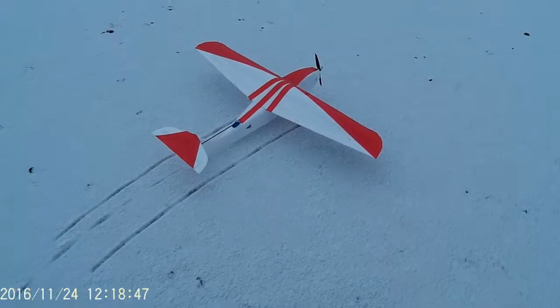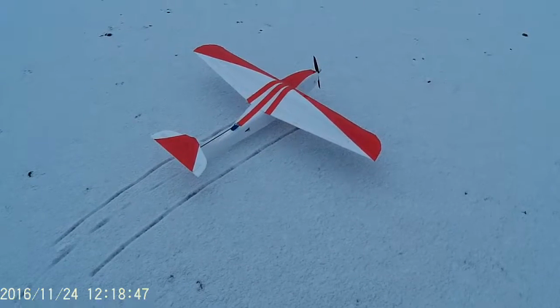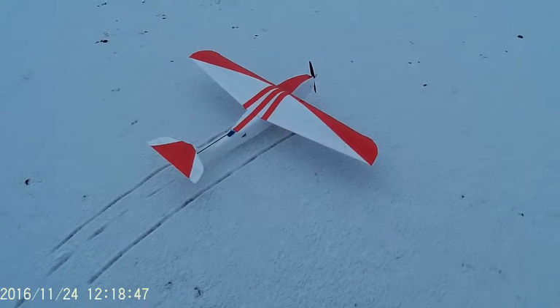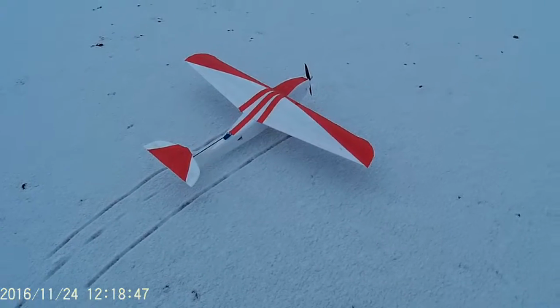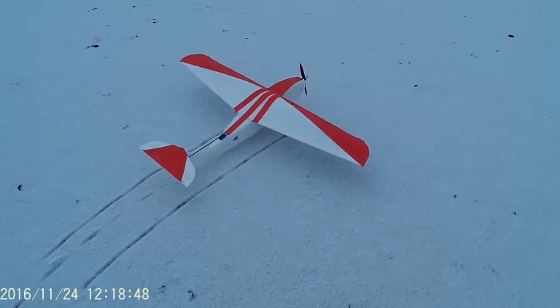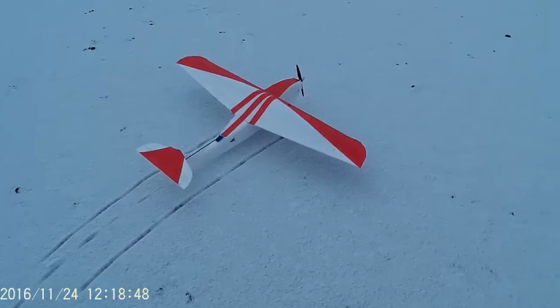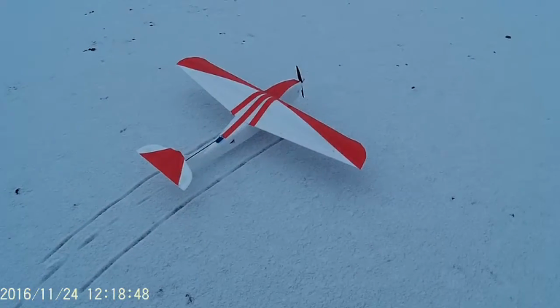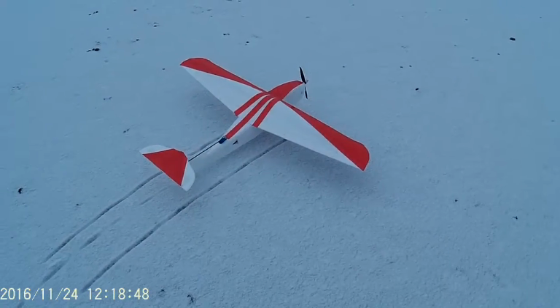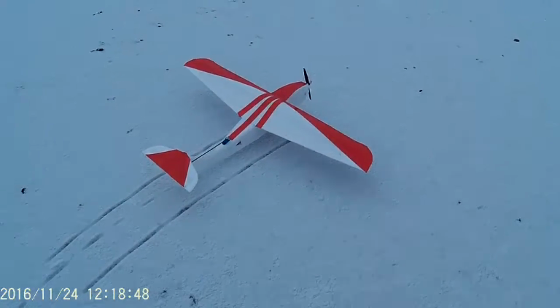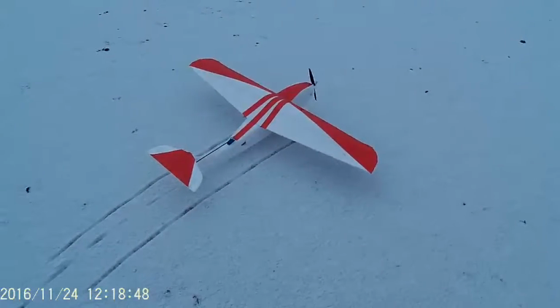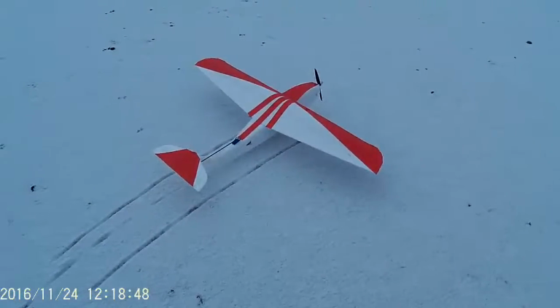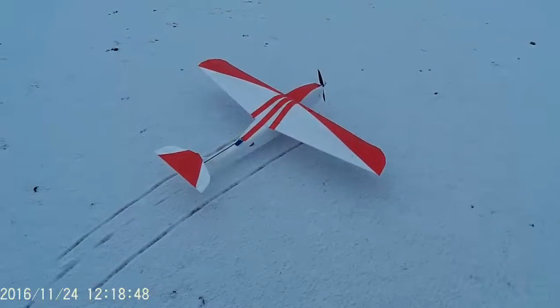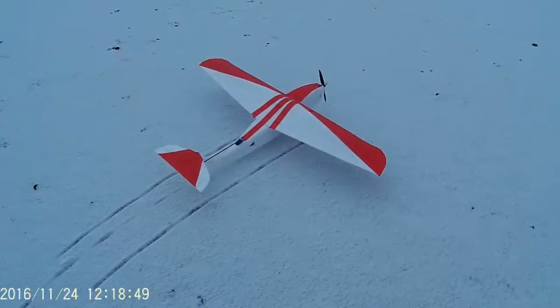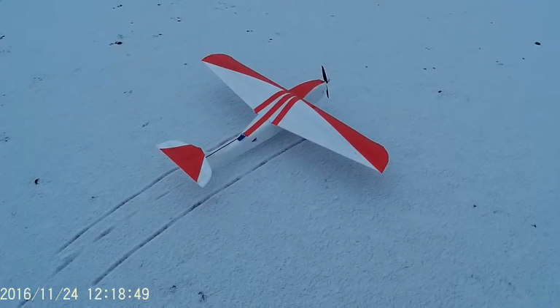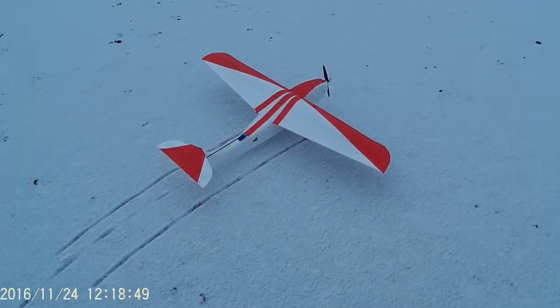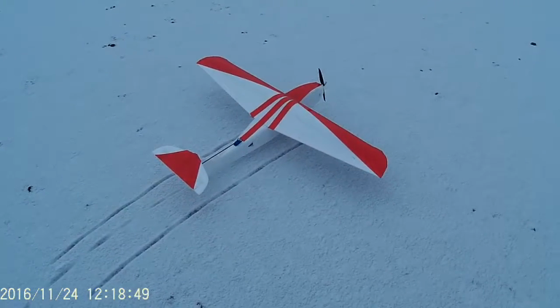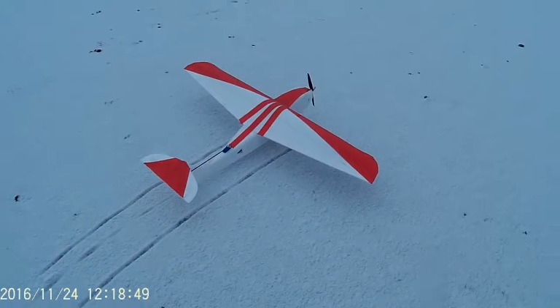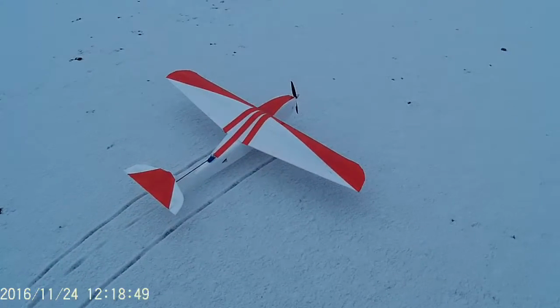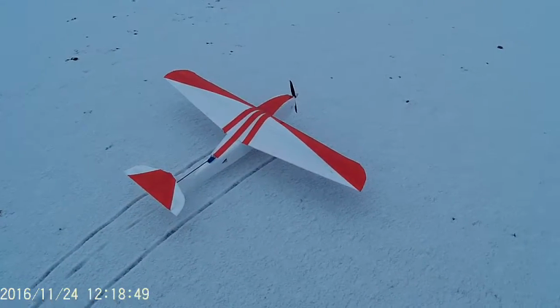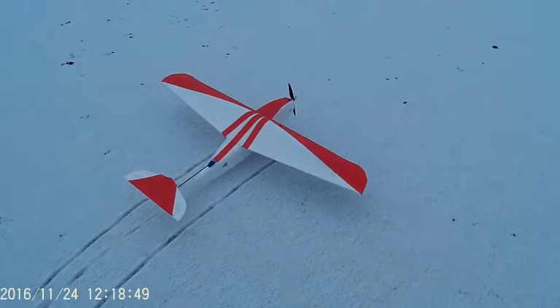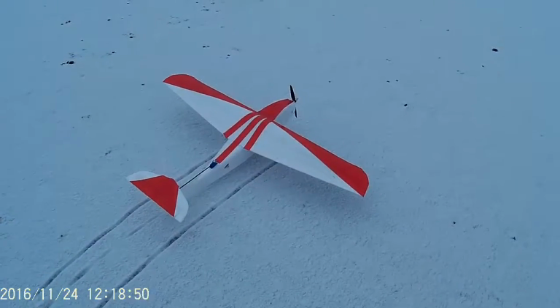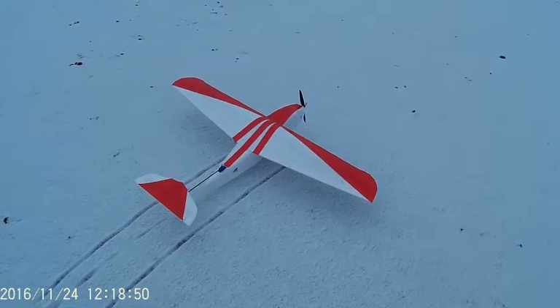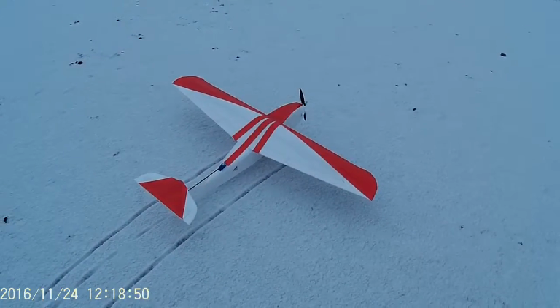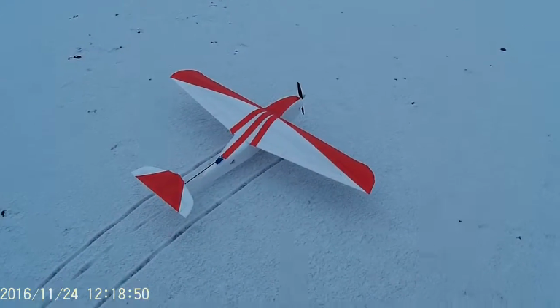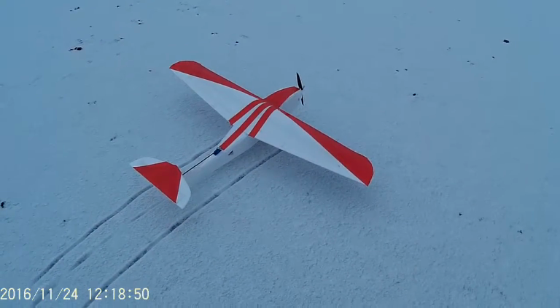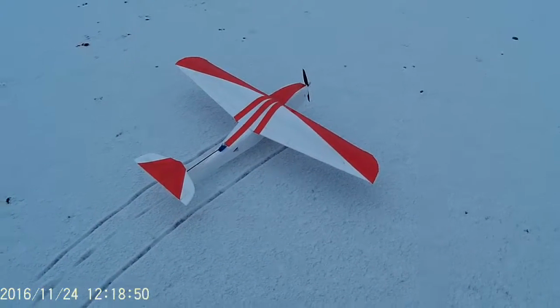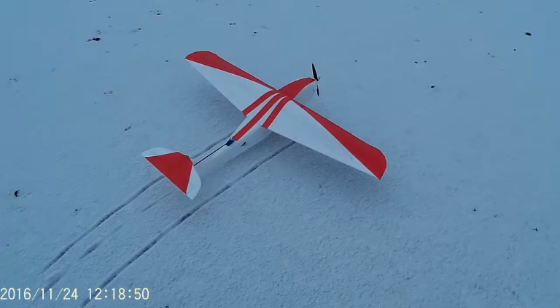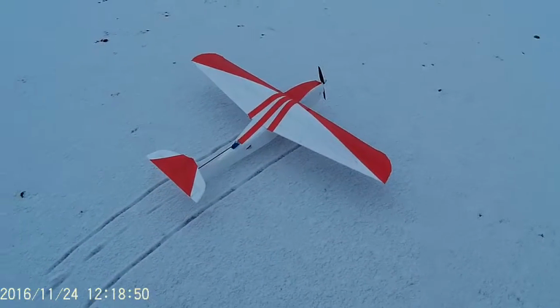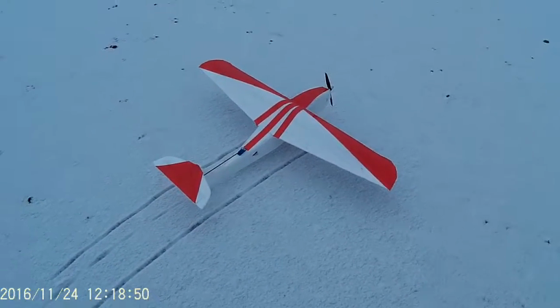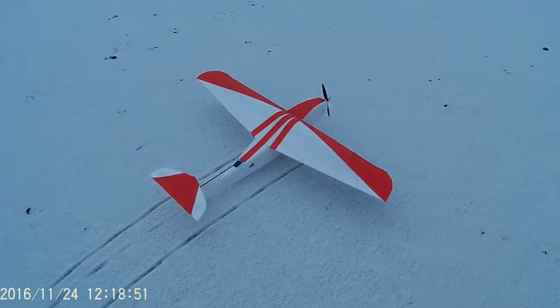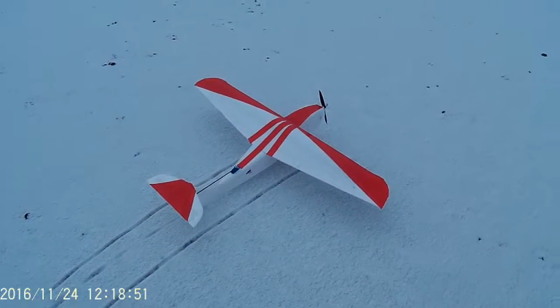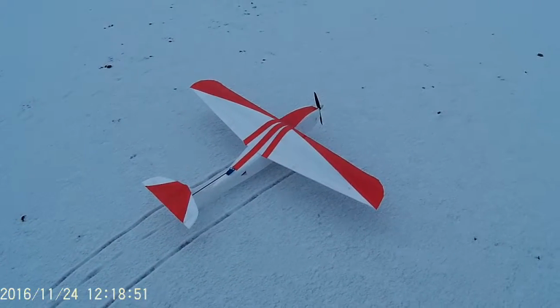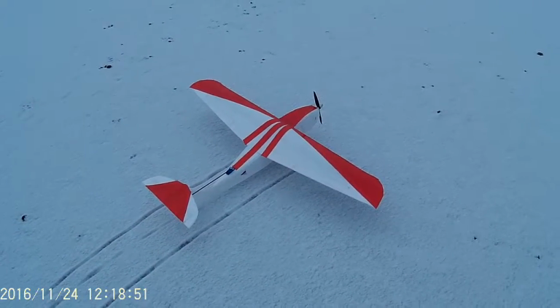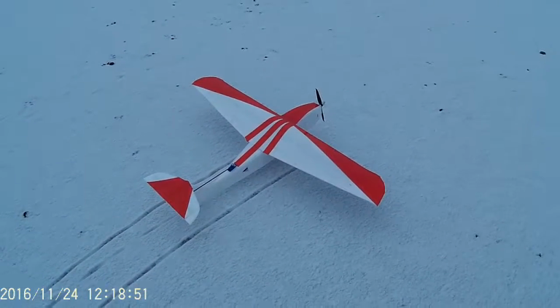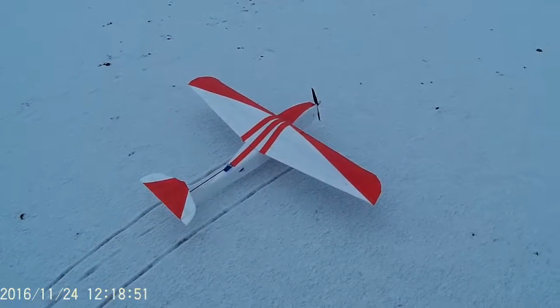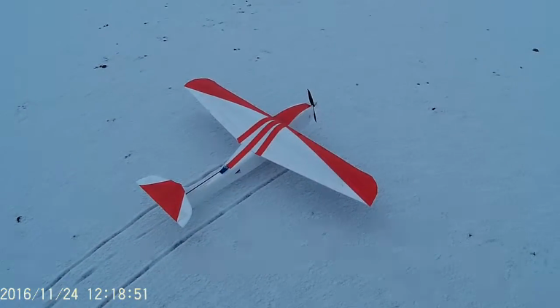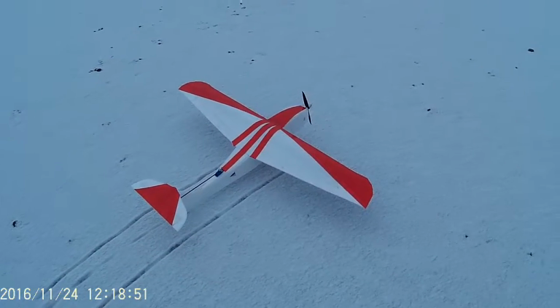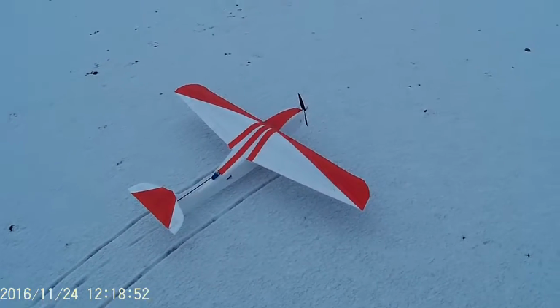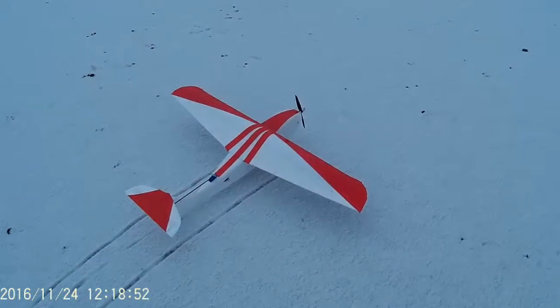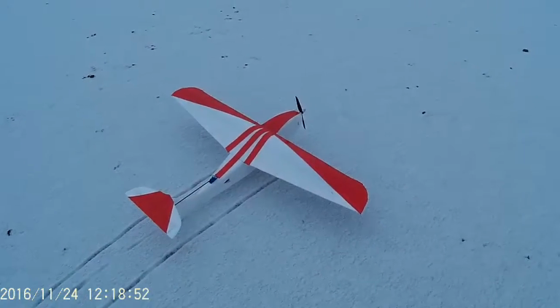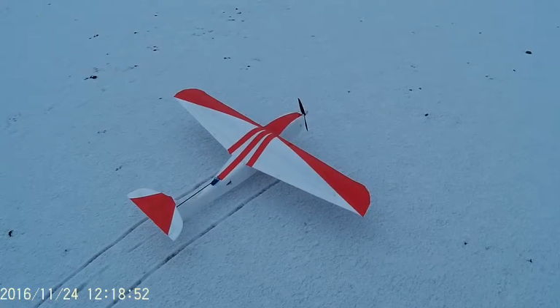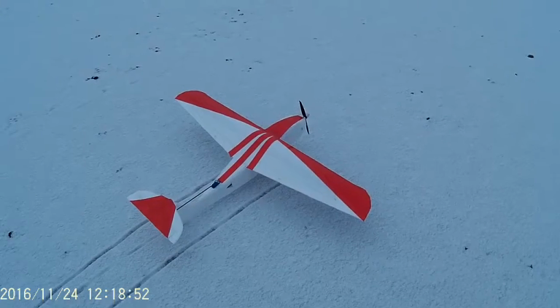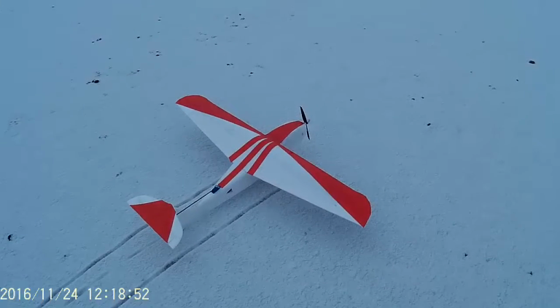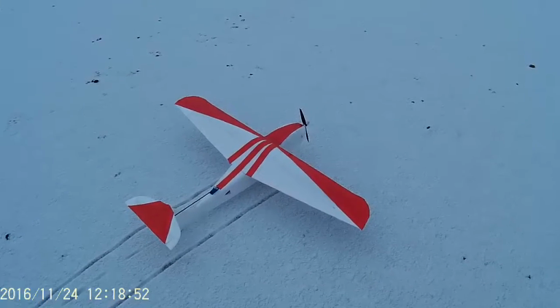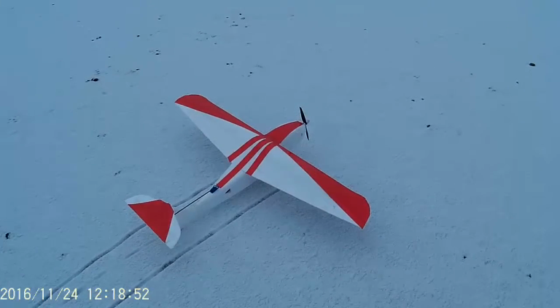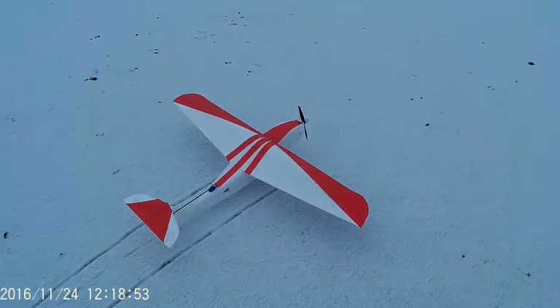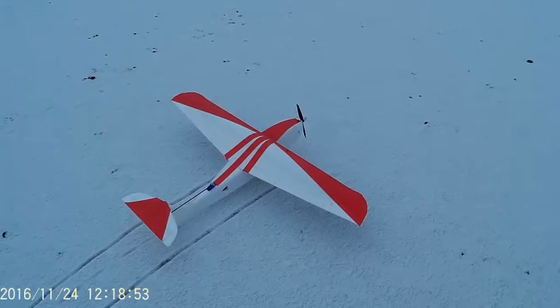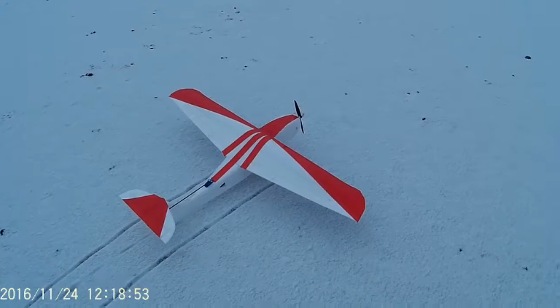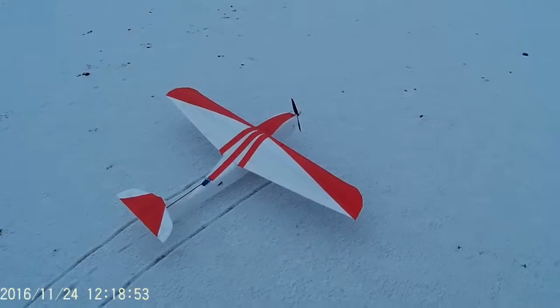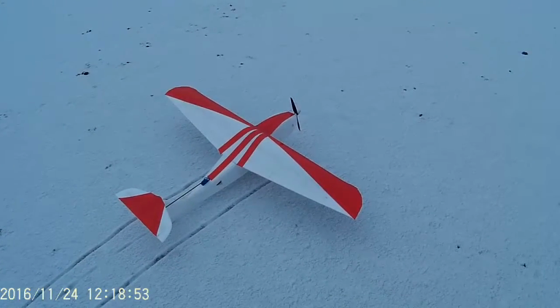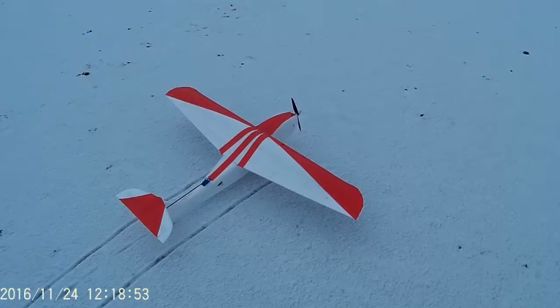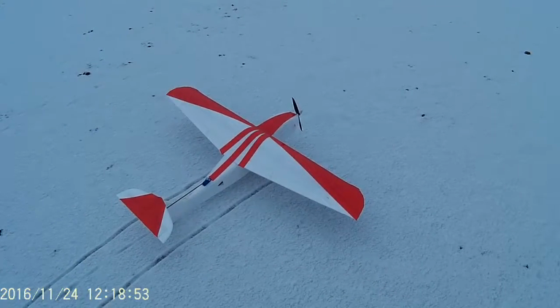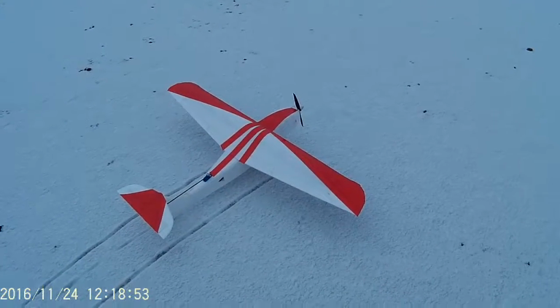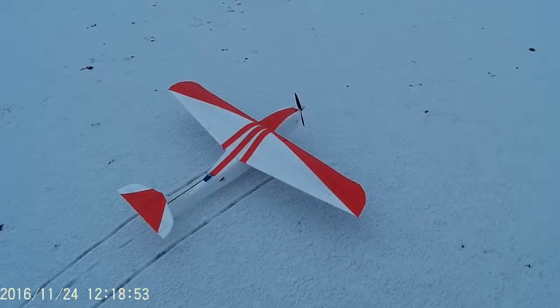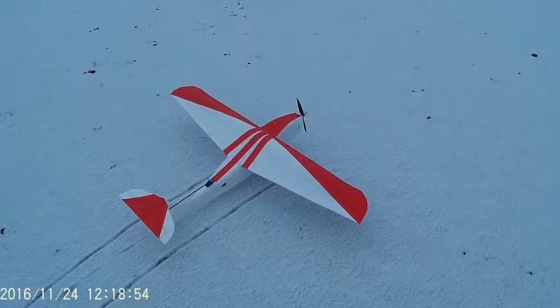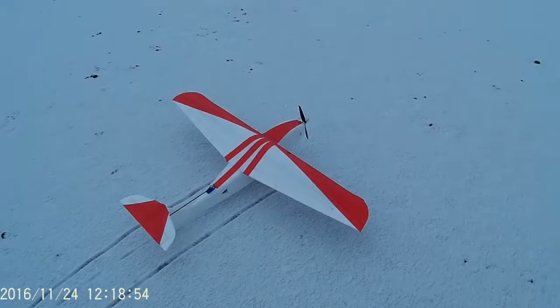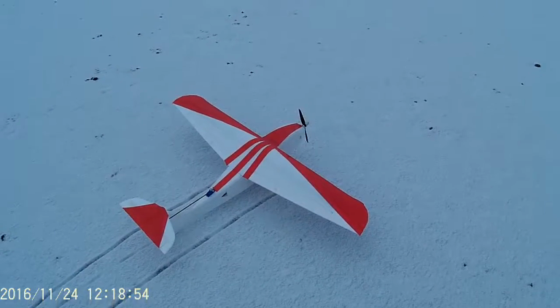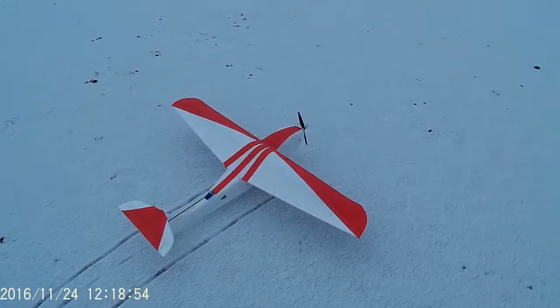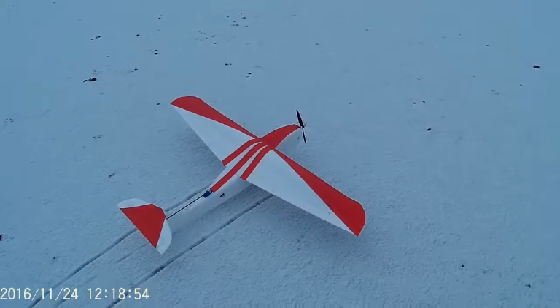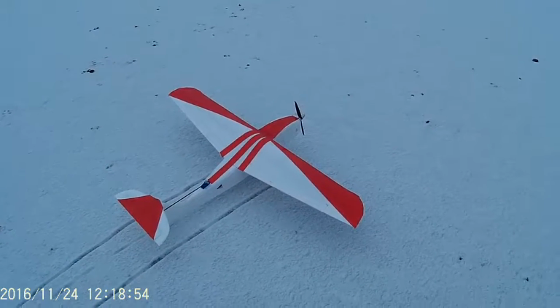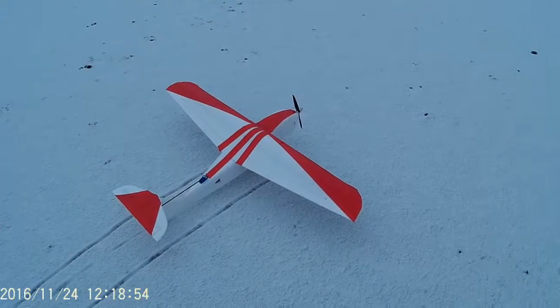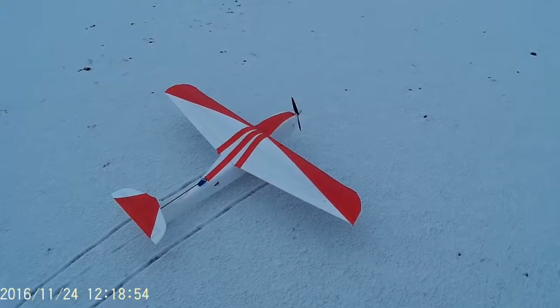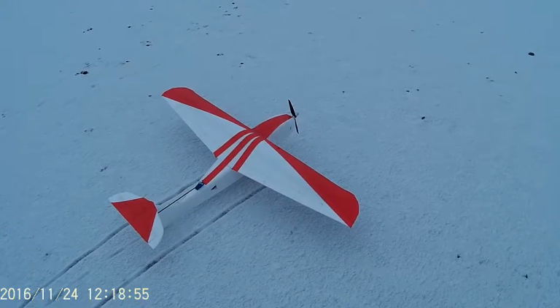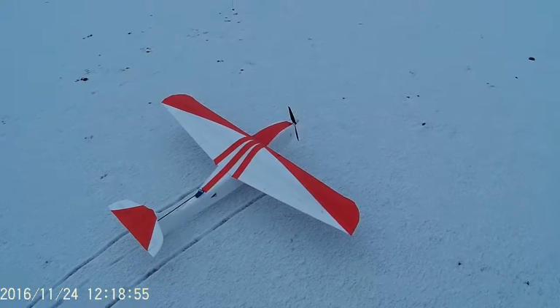We have here the little experimental — the Adrenaline running the 3000 NTM, 6x3 prop on 4S.